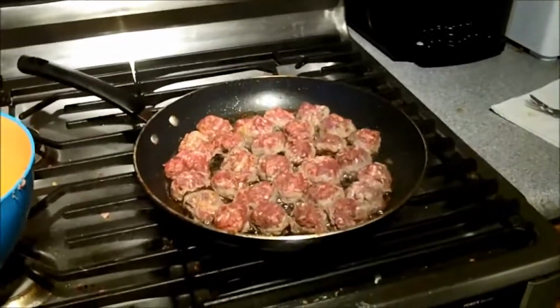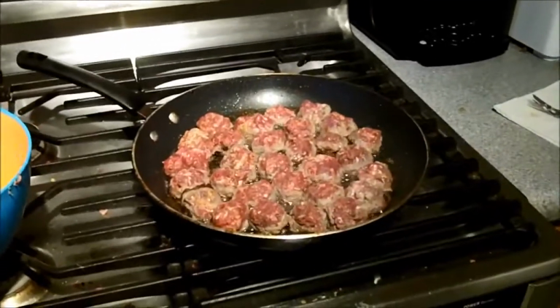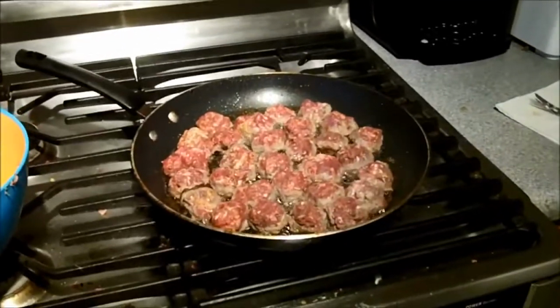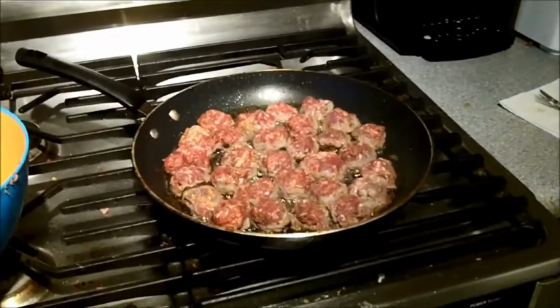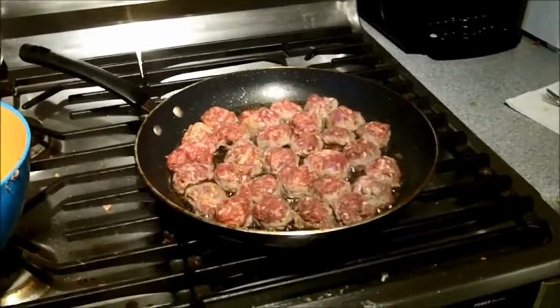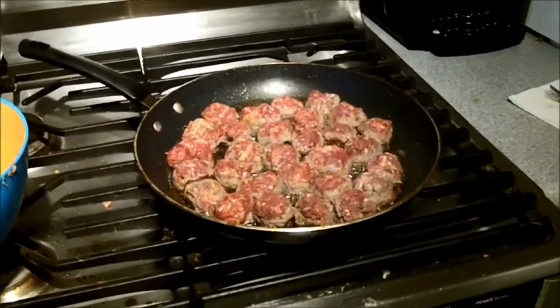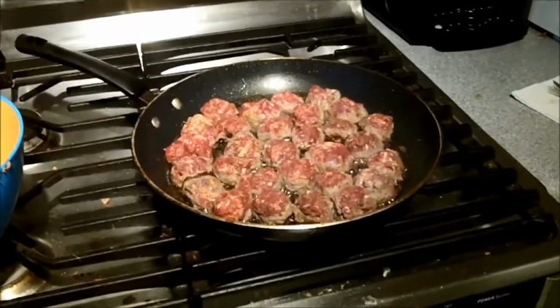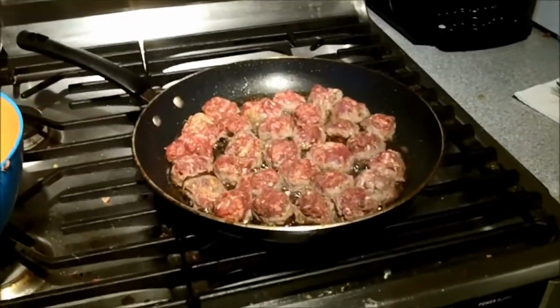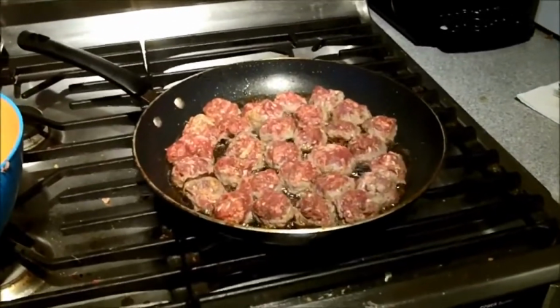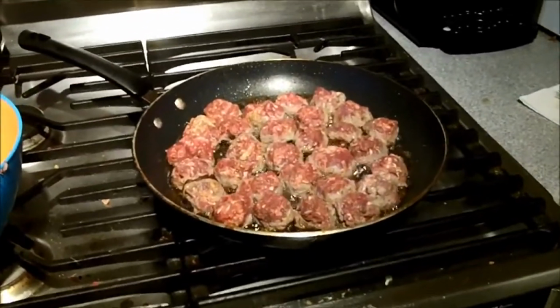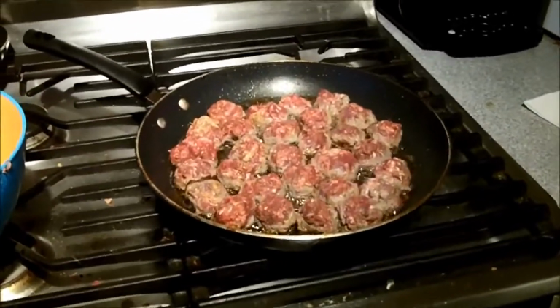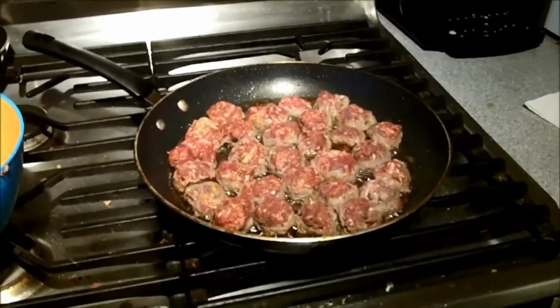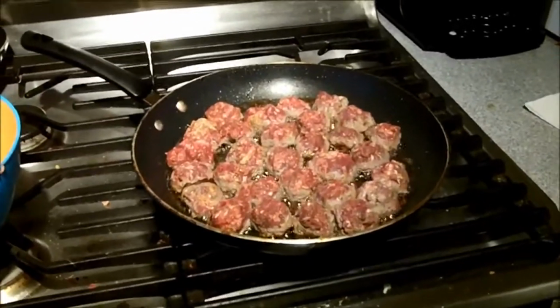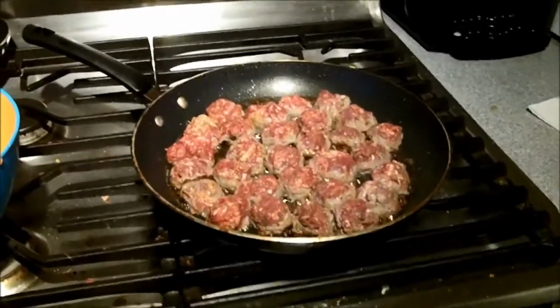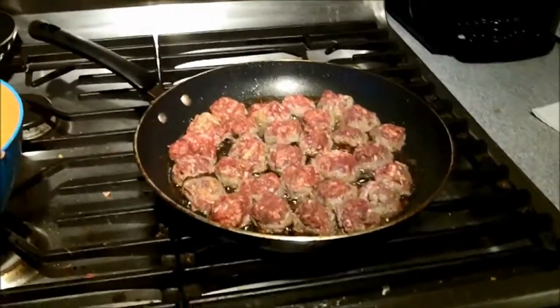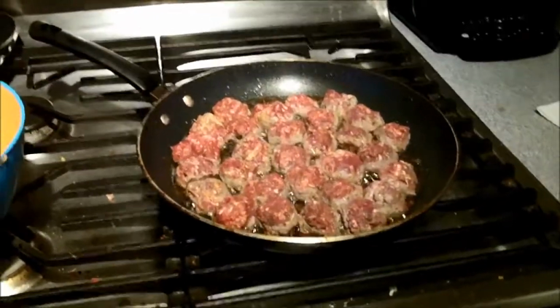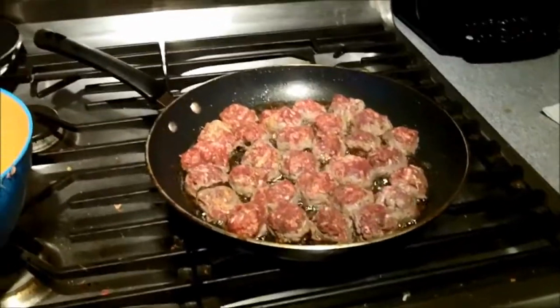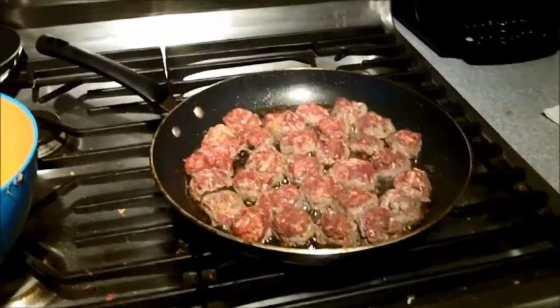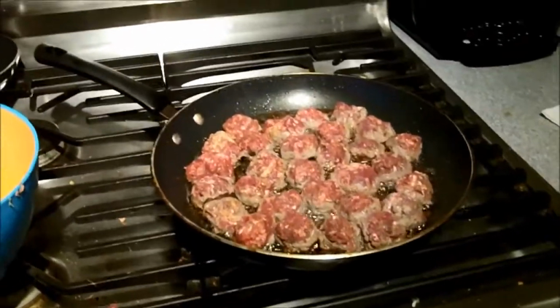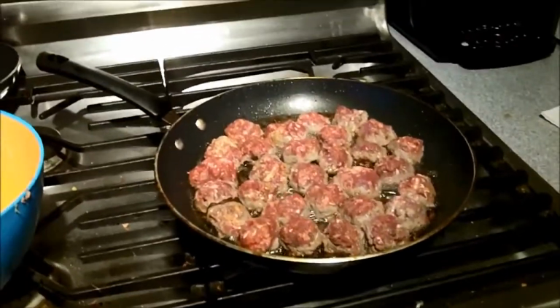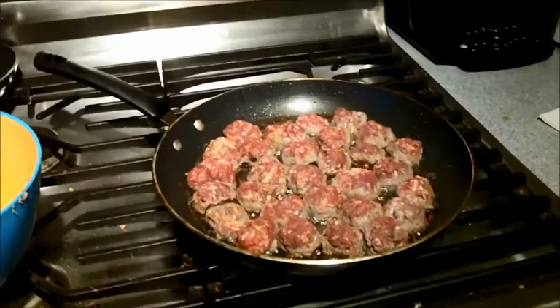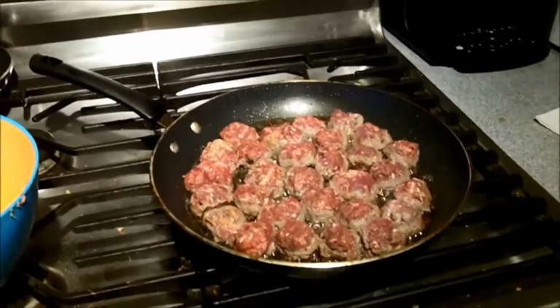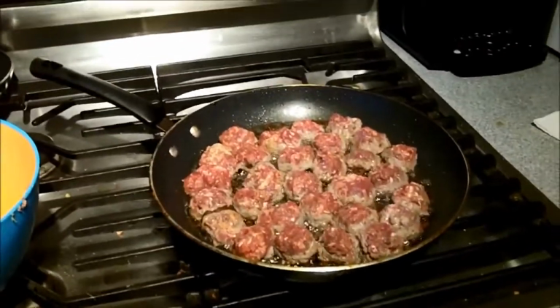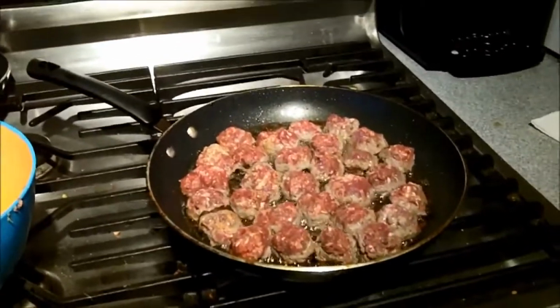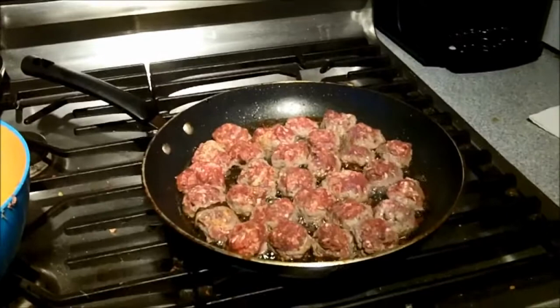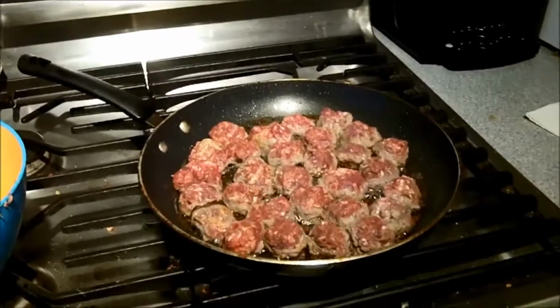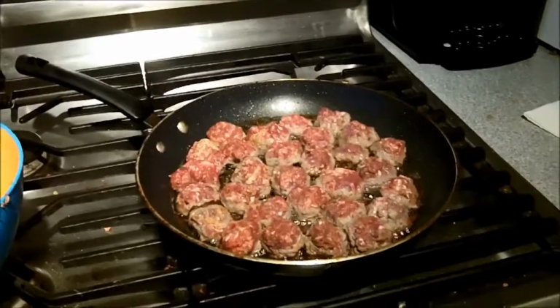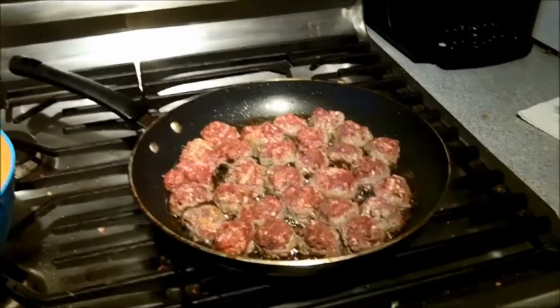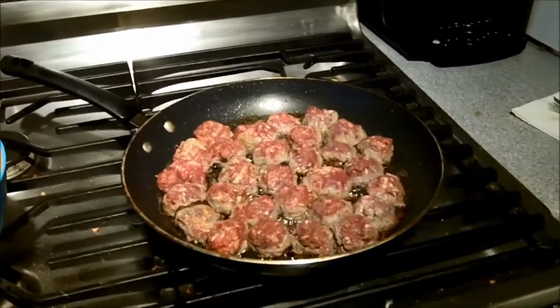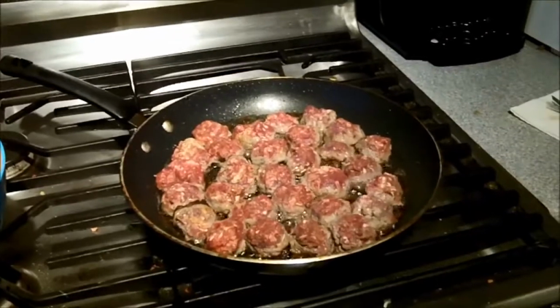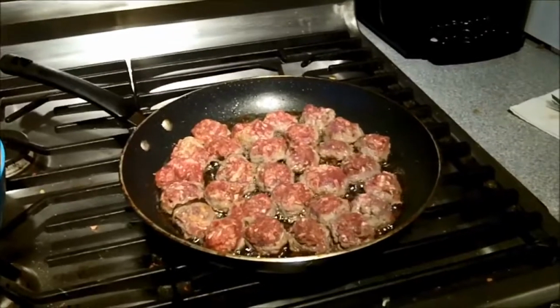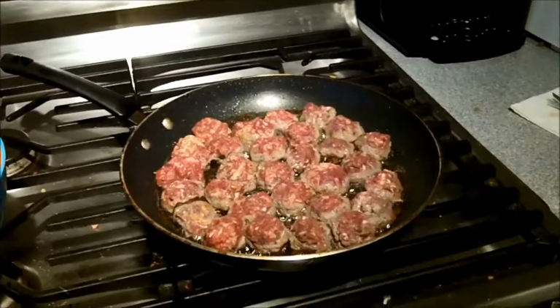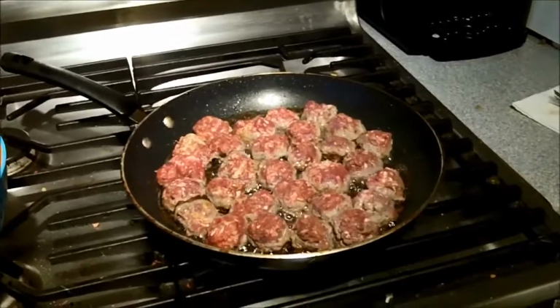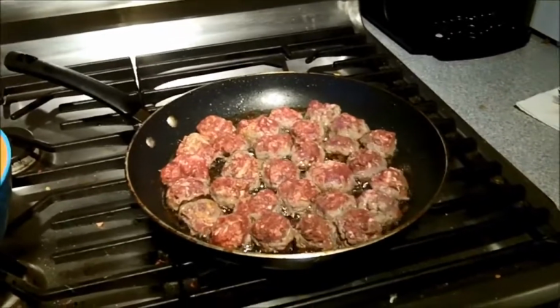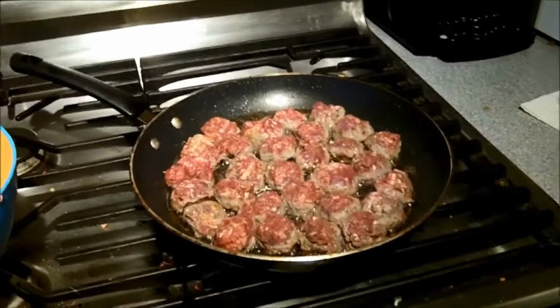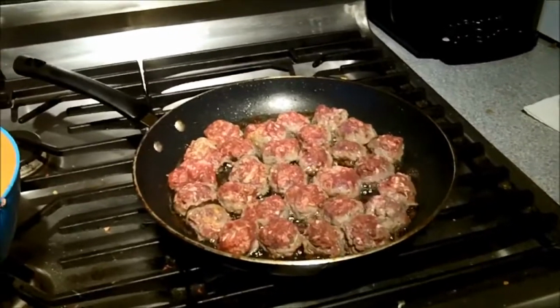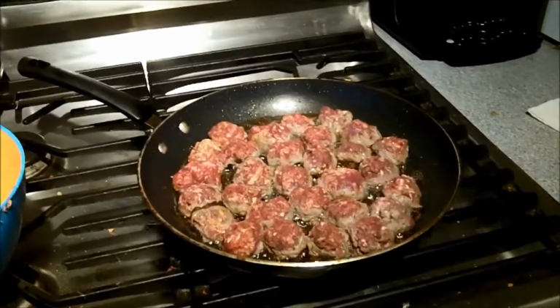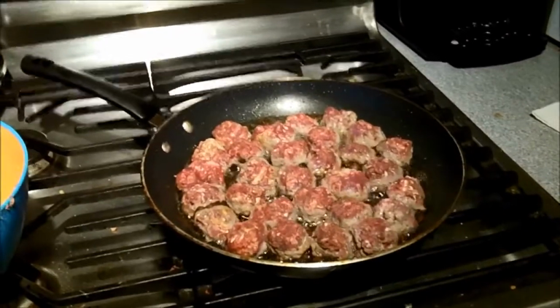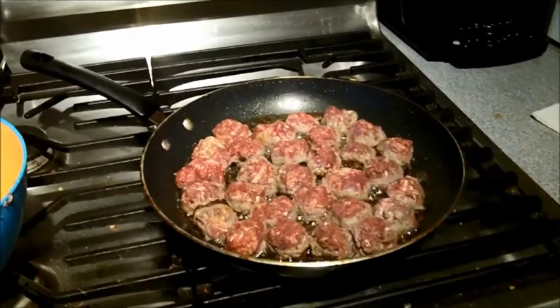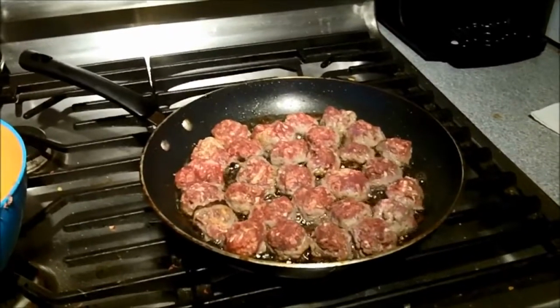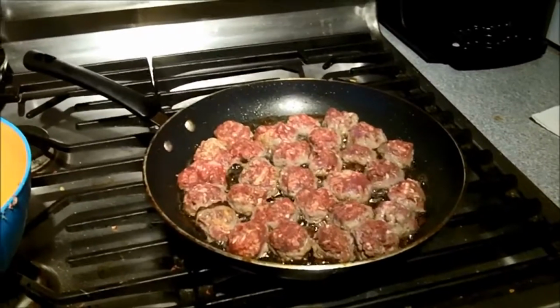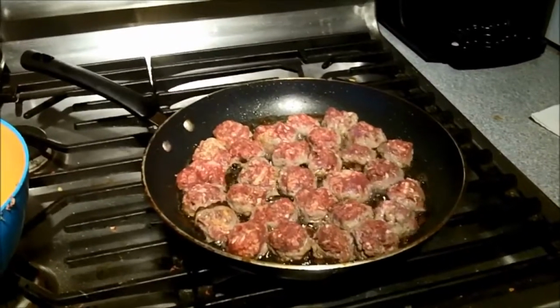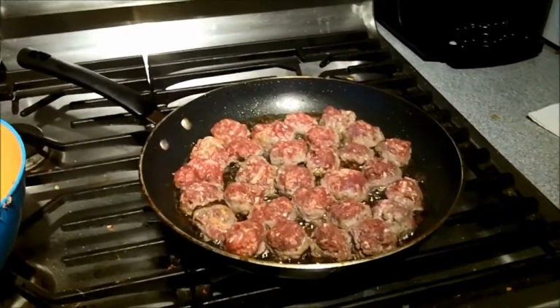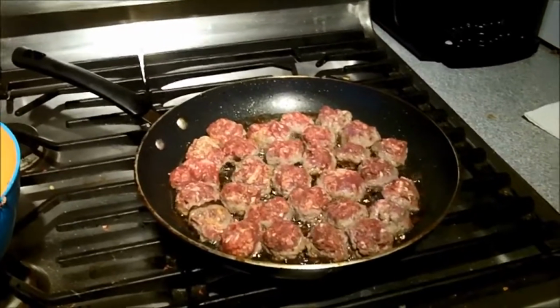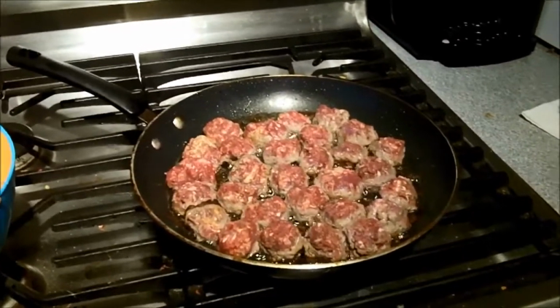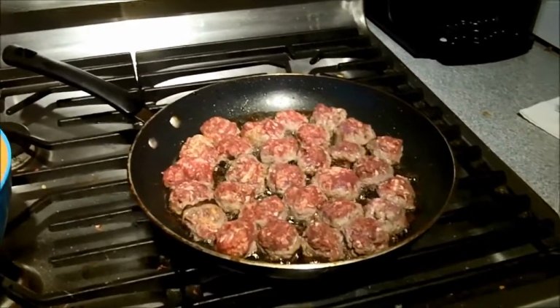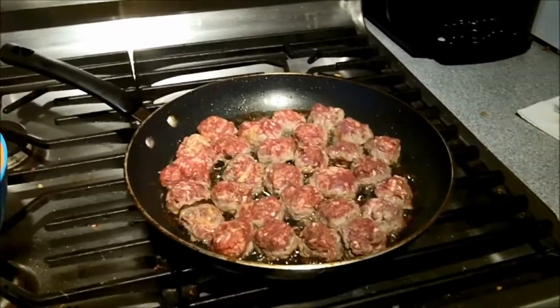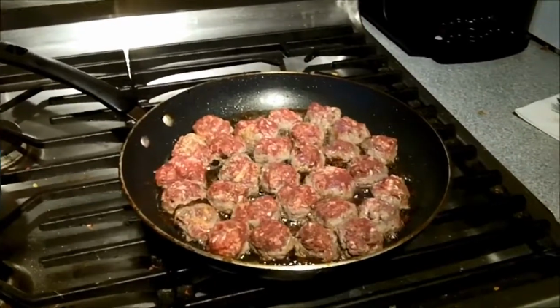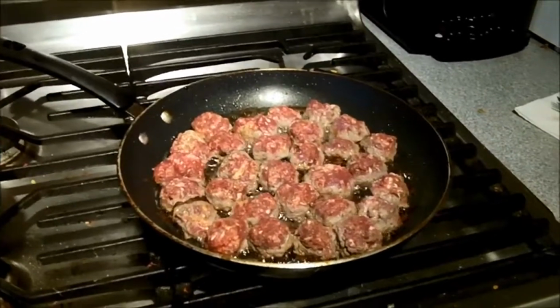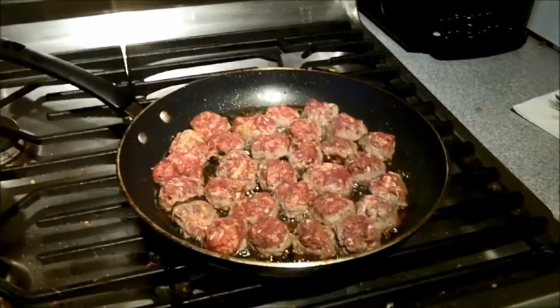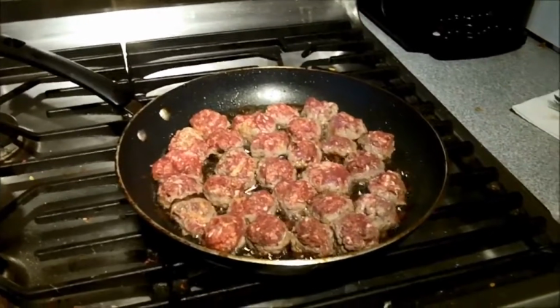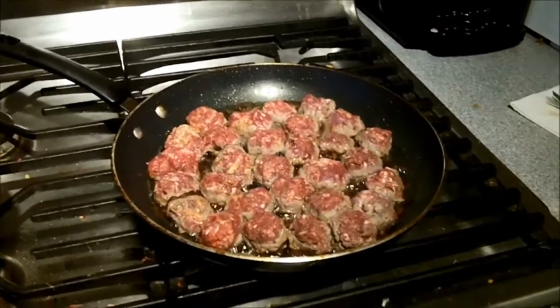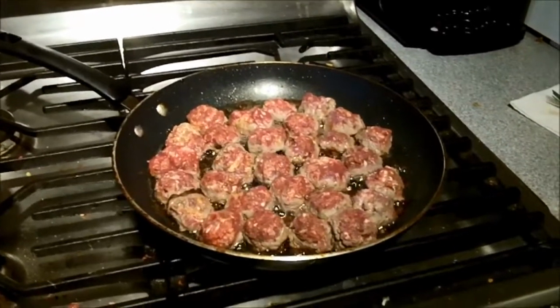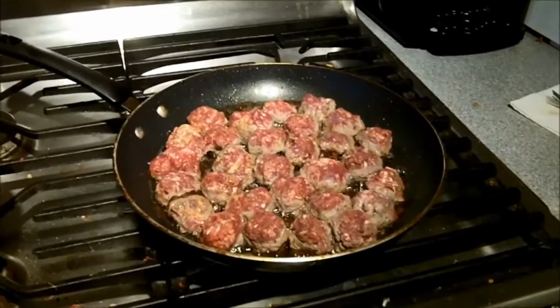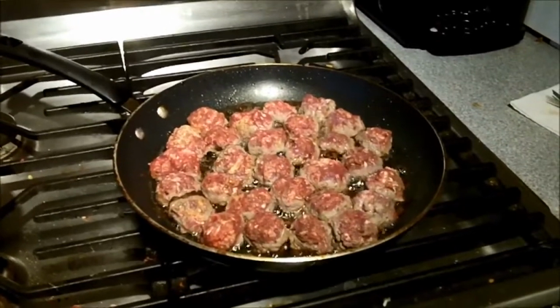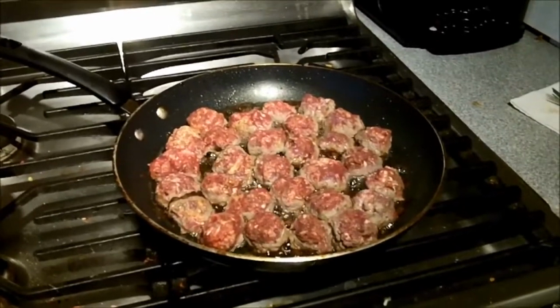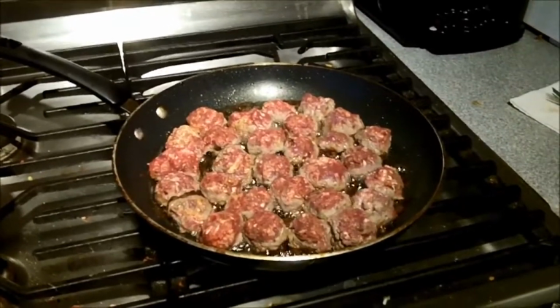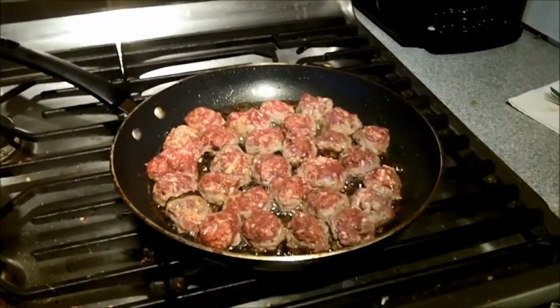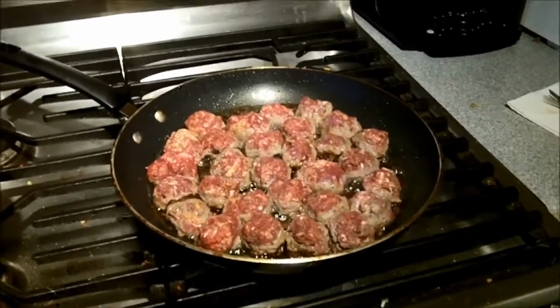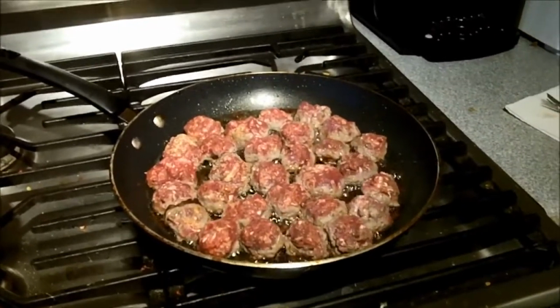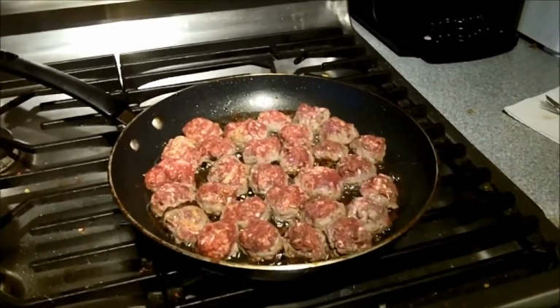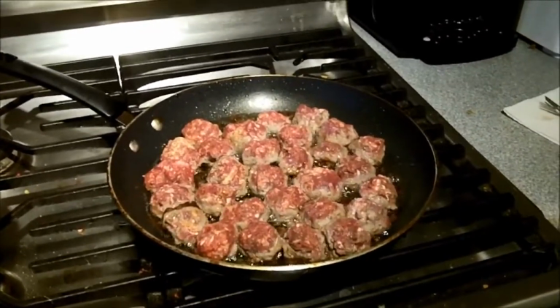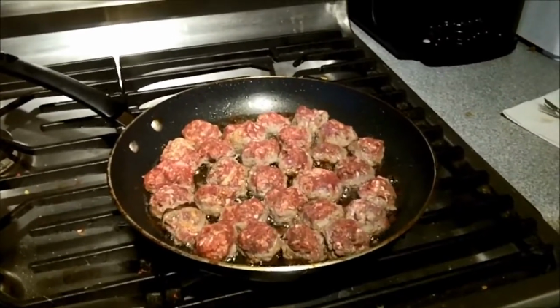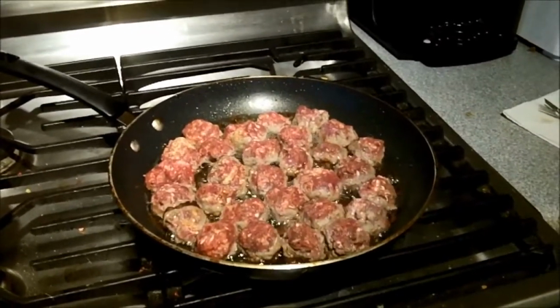I got the meatballs going here. I try to roll them up a little bit smaller than a ping-pong ball. I grind my own meat up, so let's talk a little bit about that.